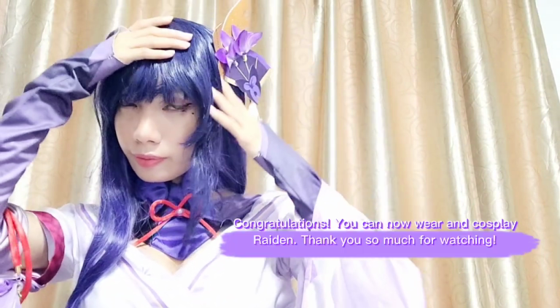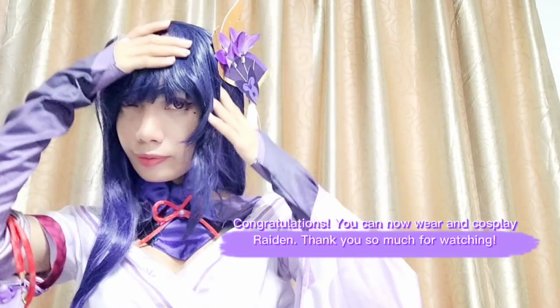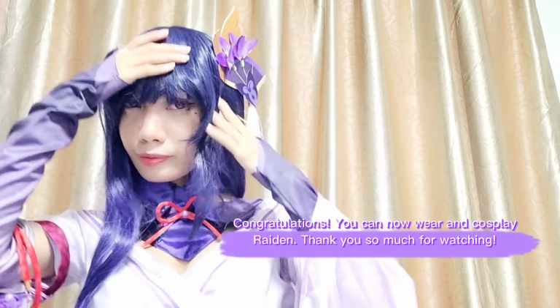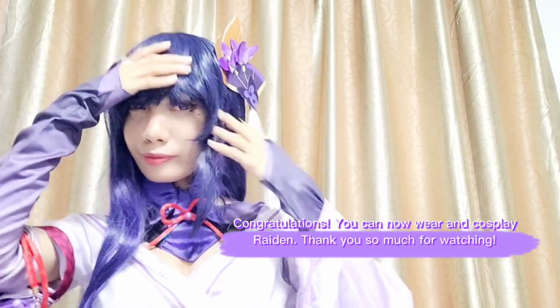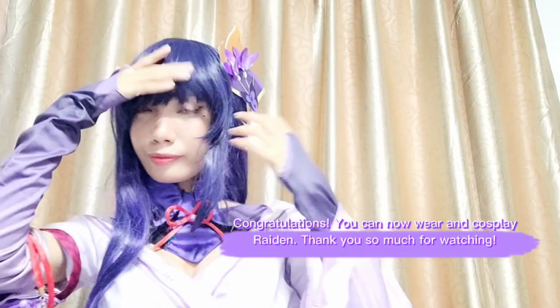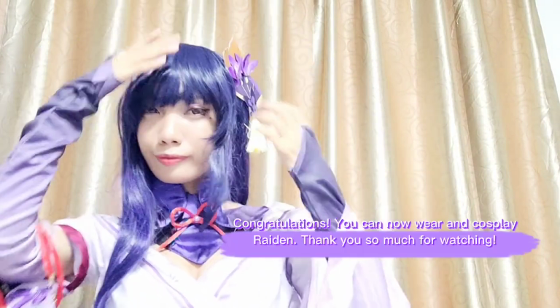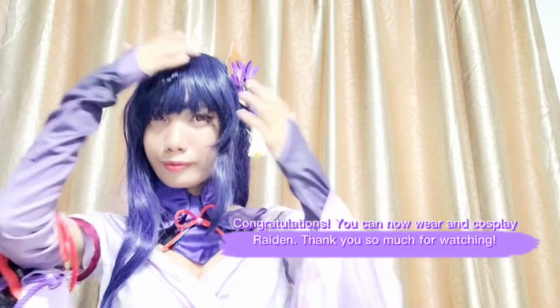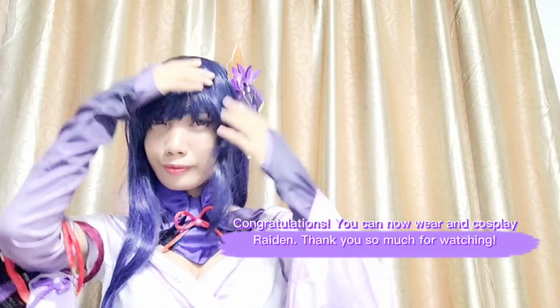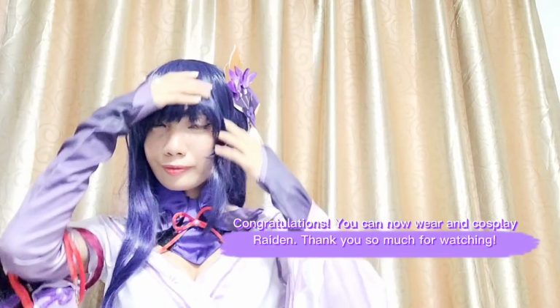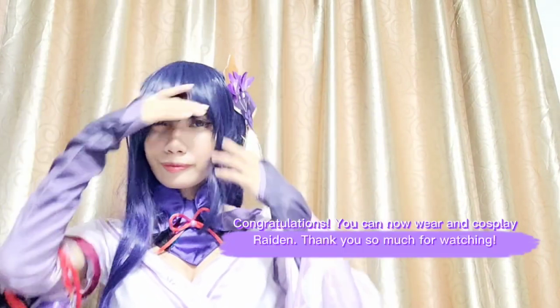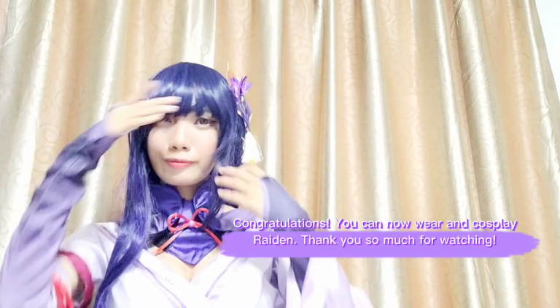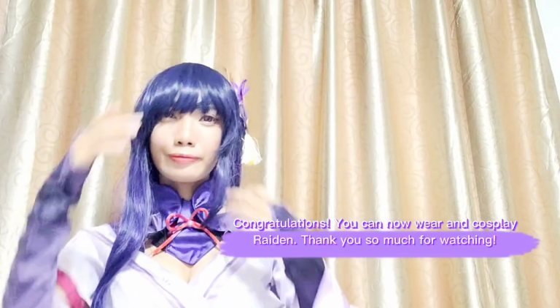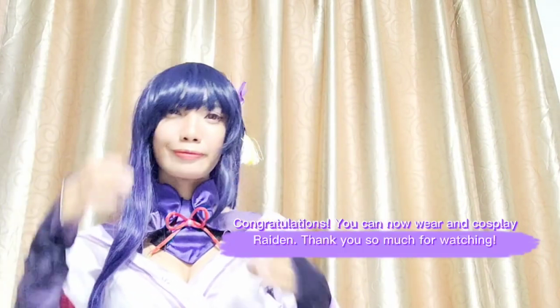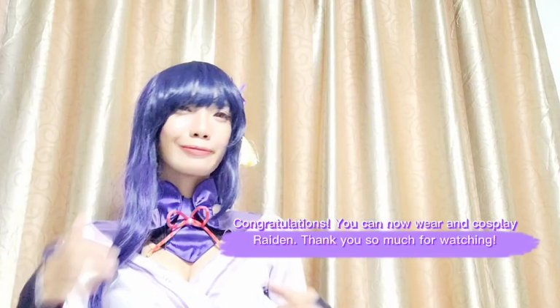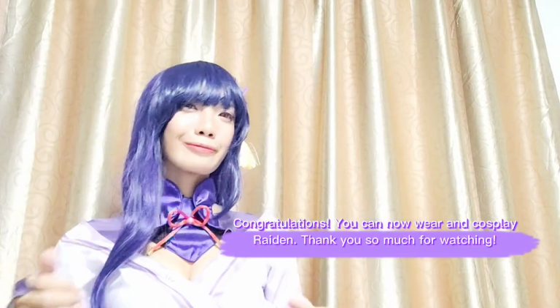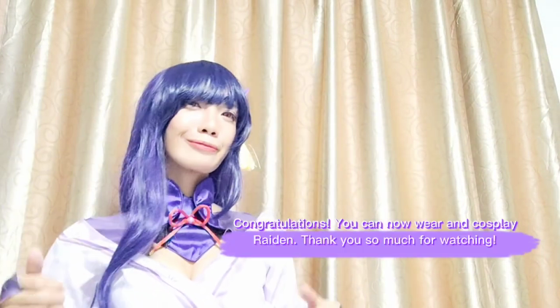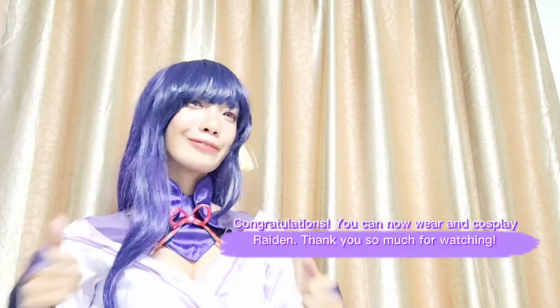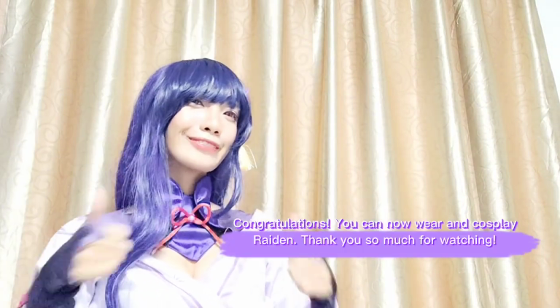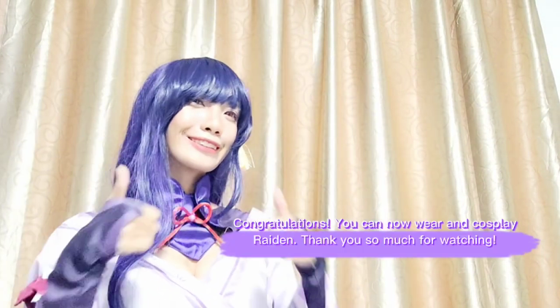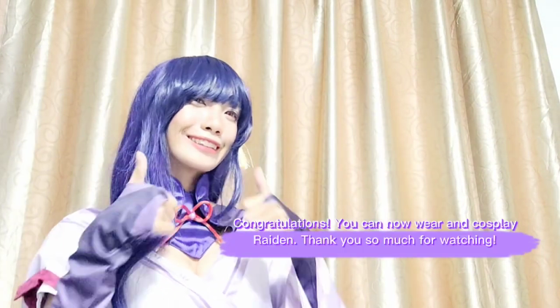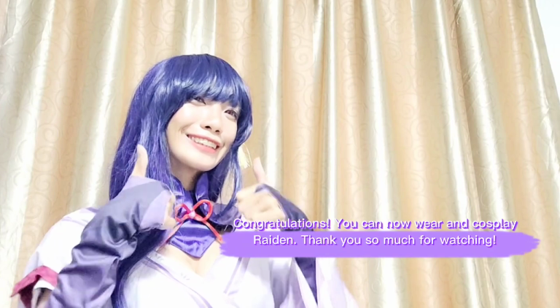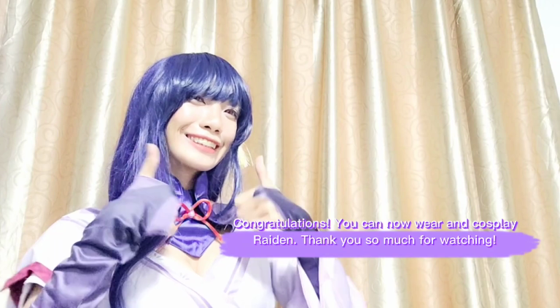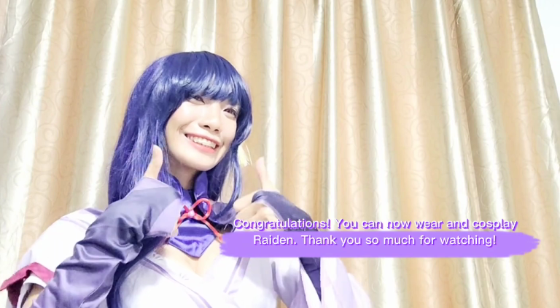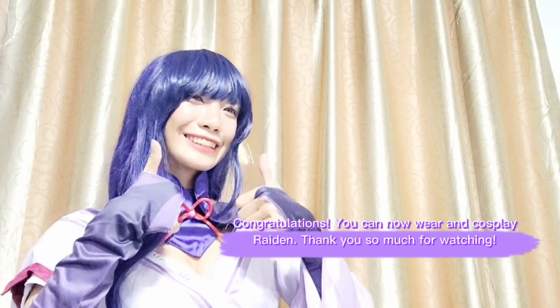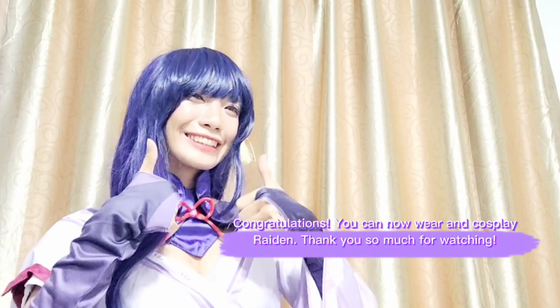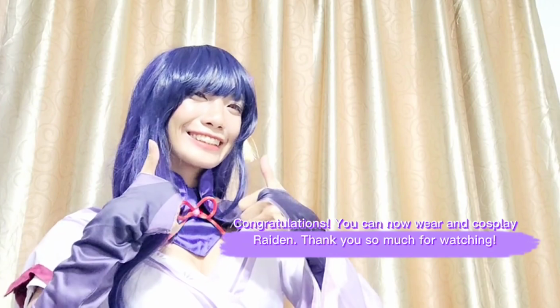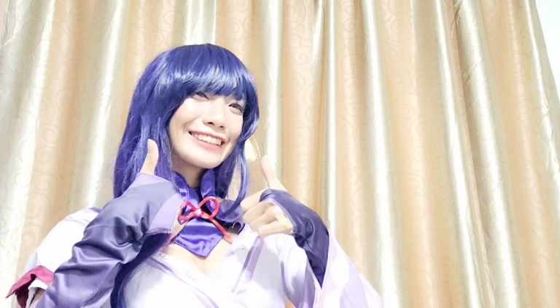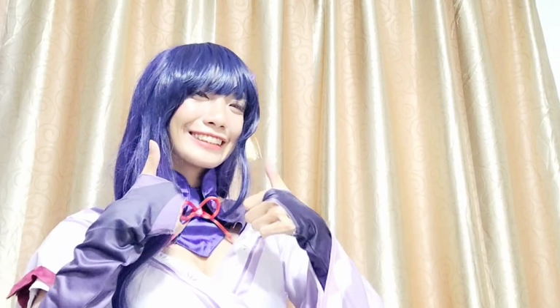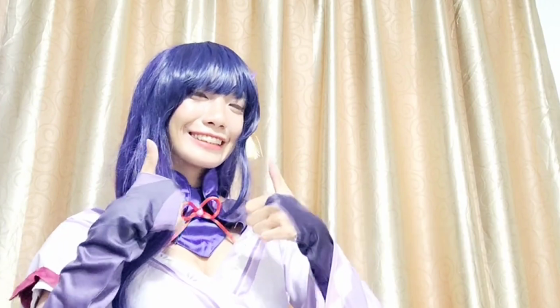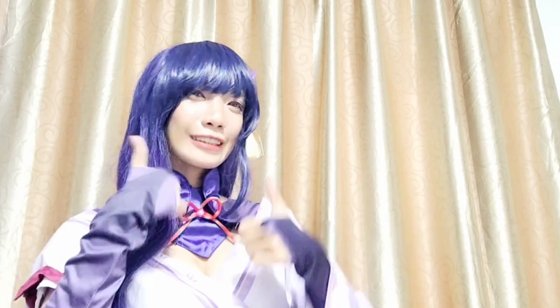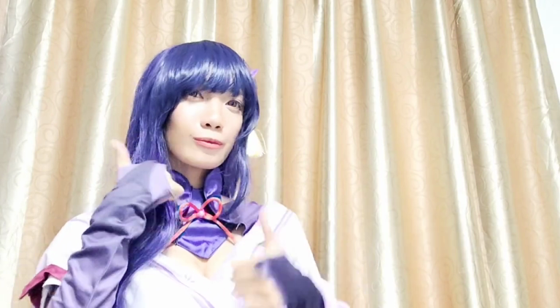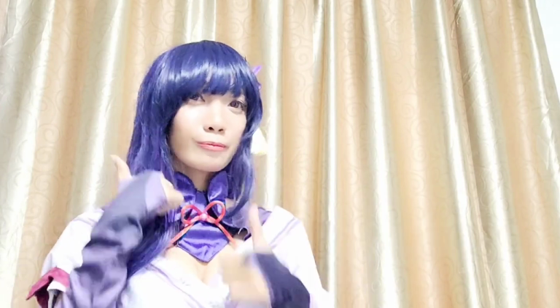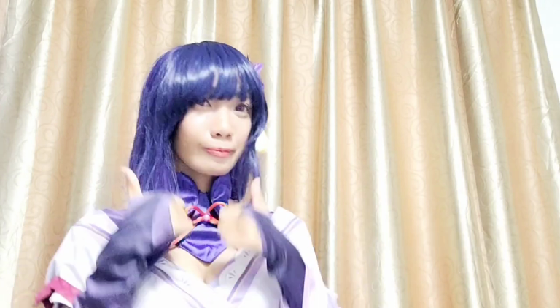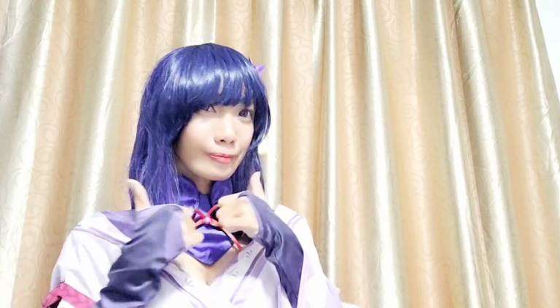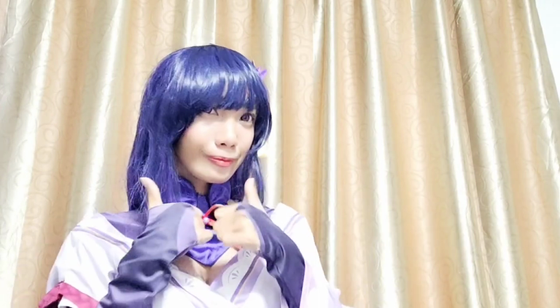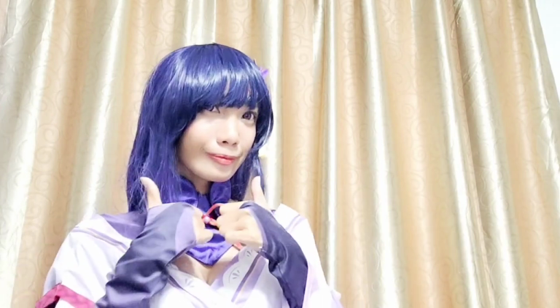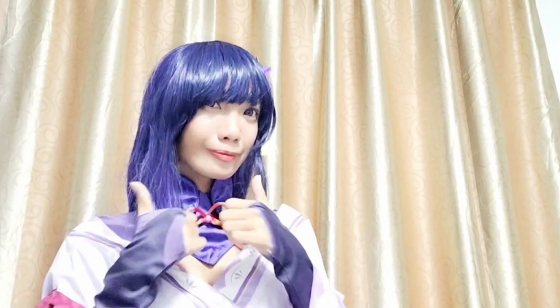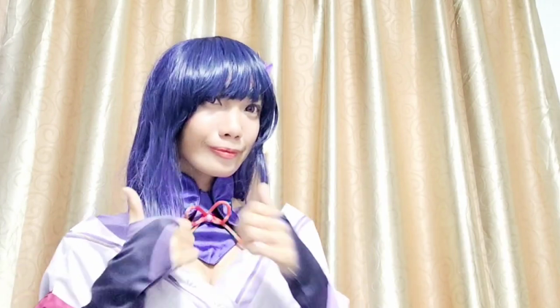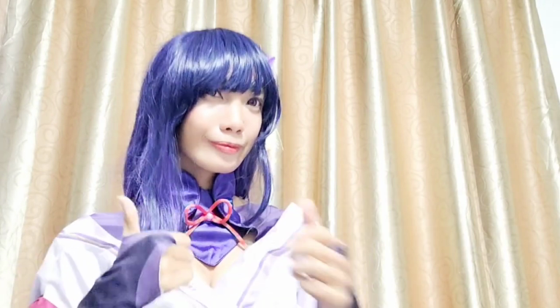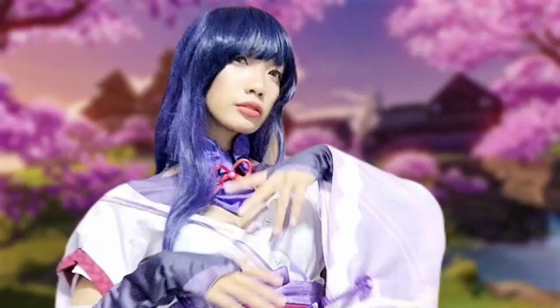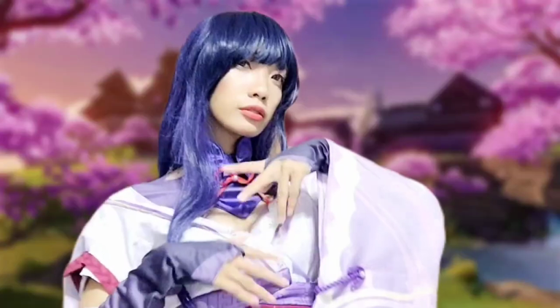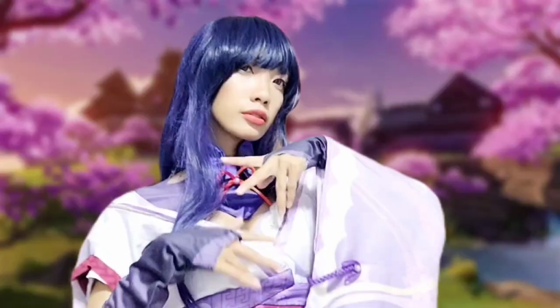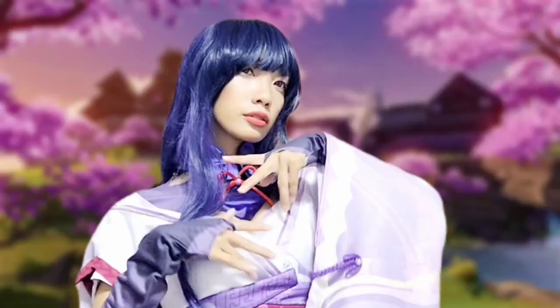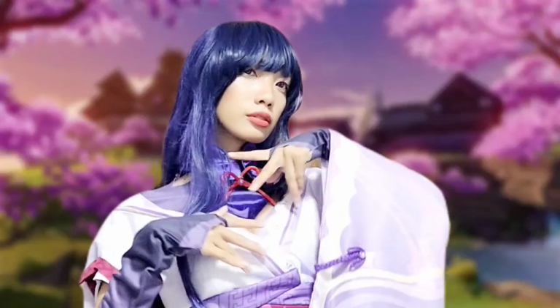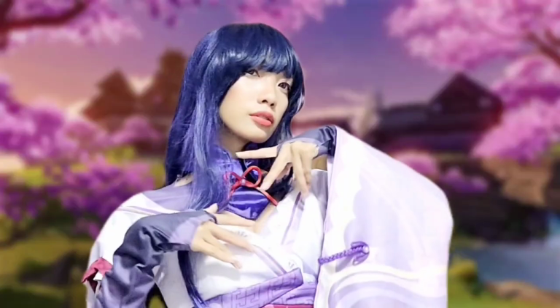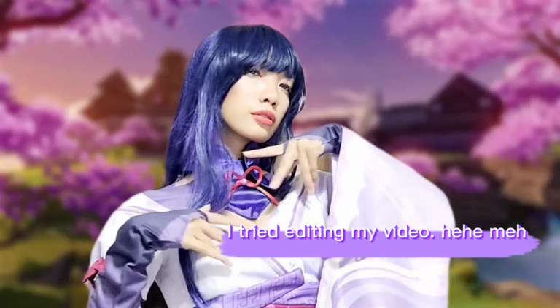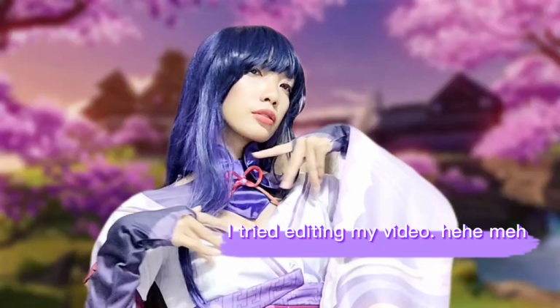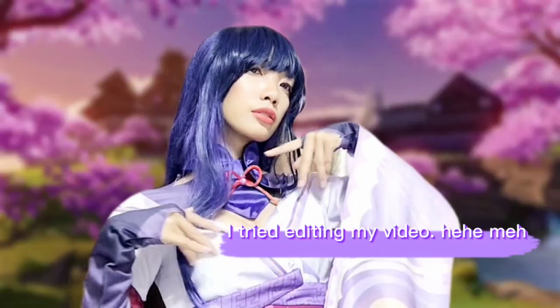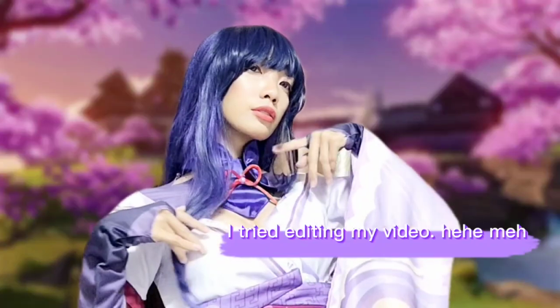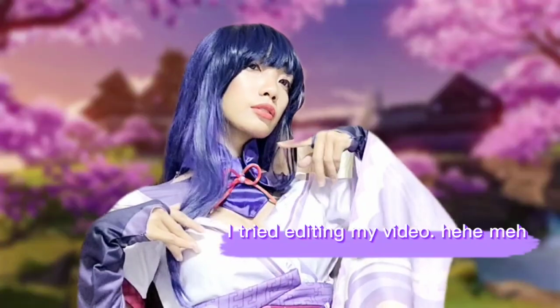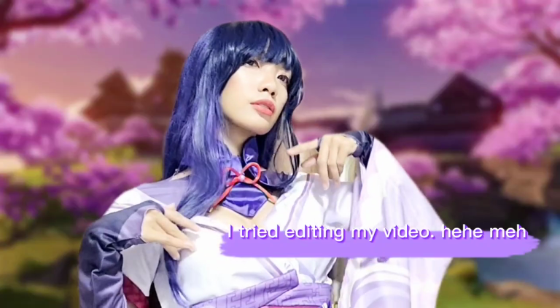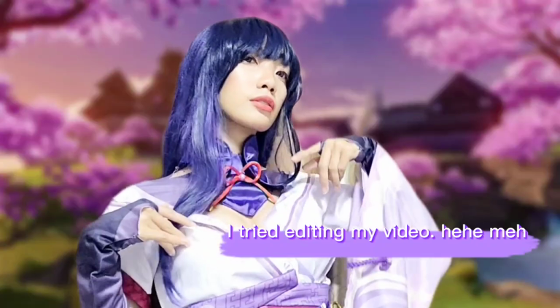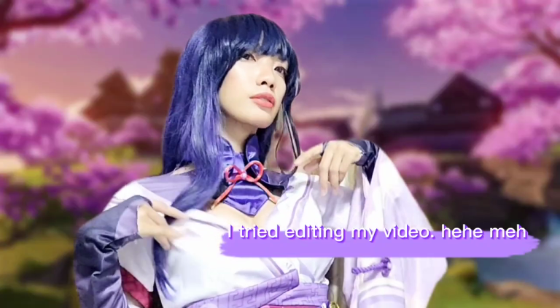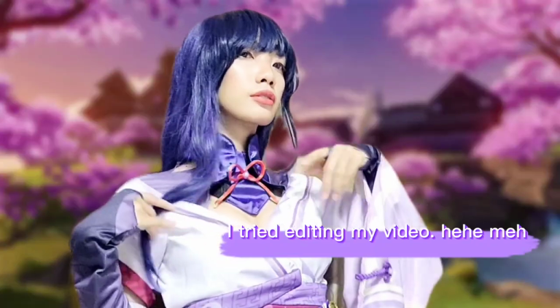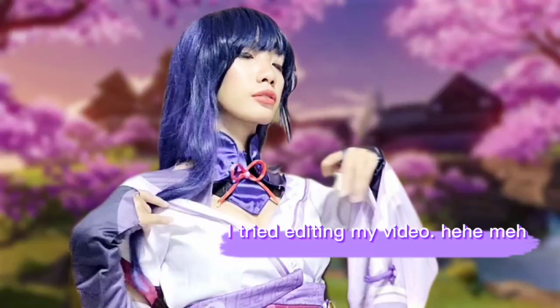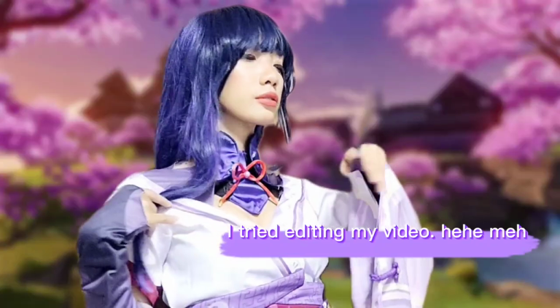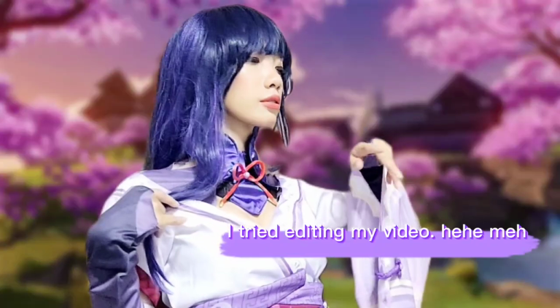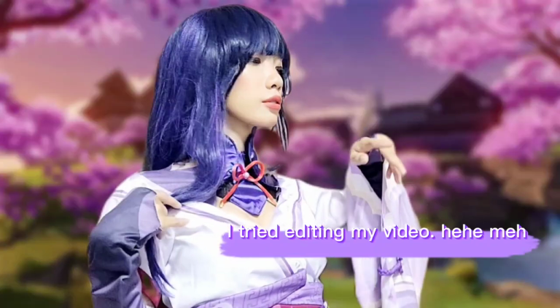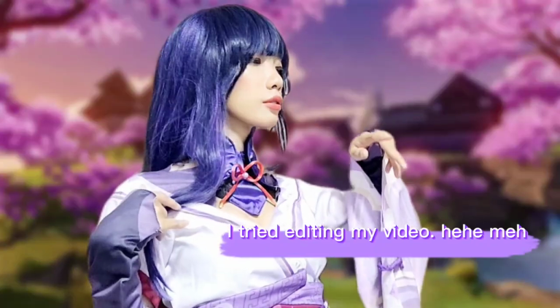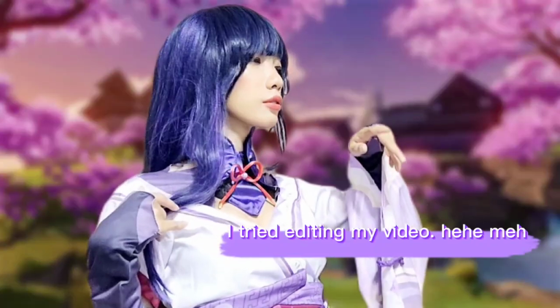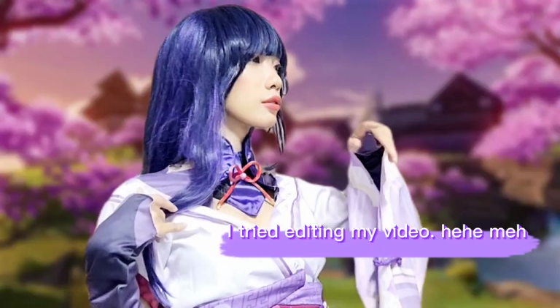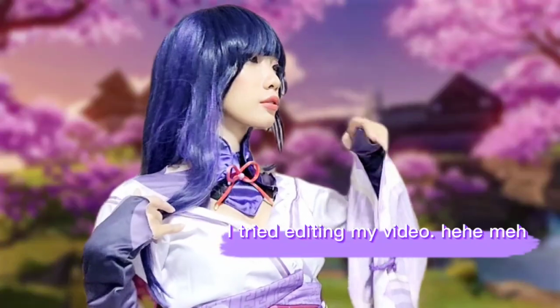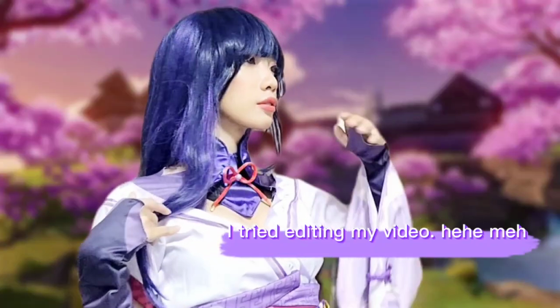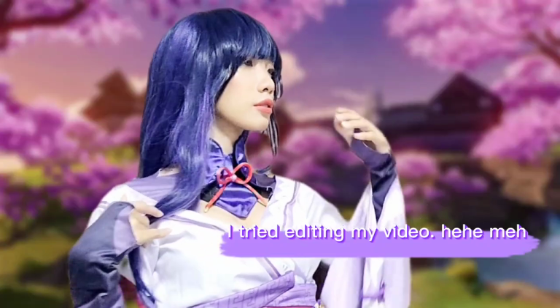Congratulations! You can now wear and cosplay as Raiden. Thank you so much for watching!